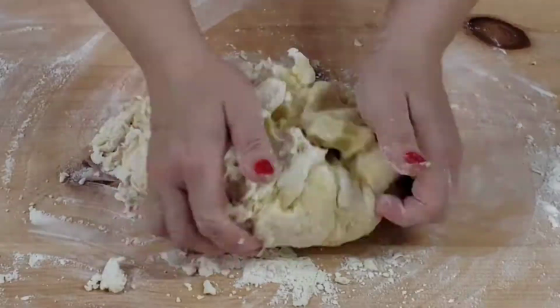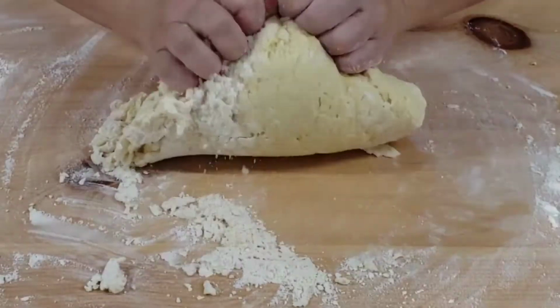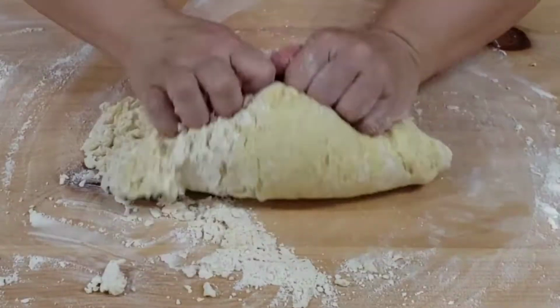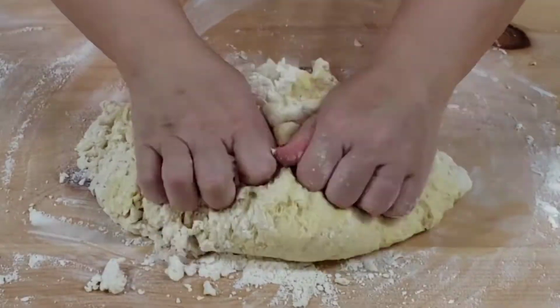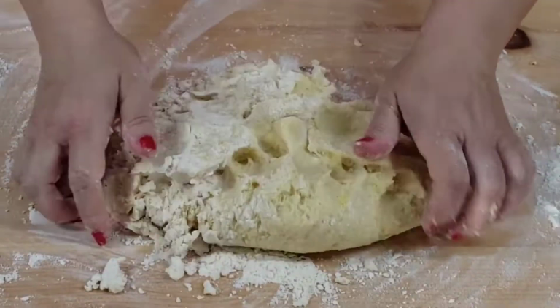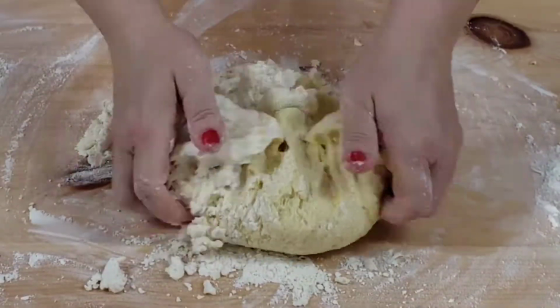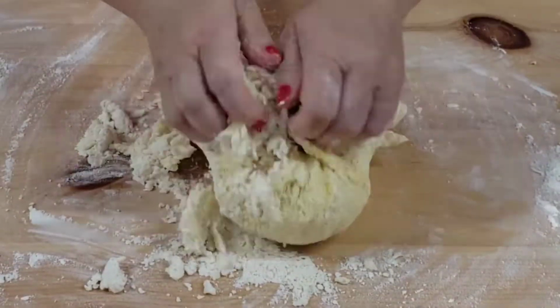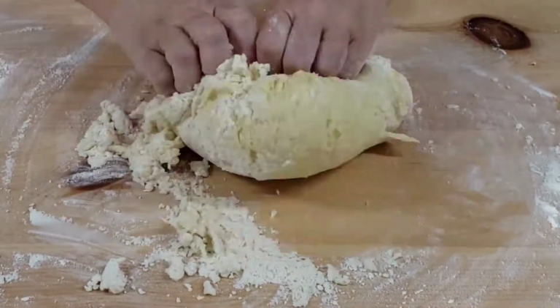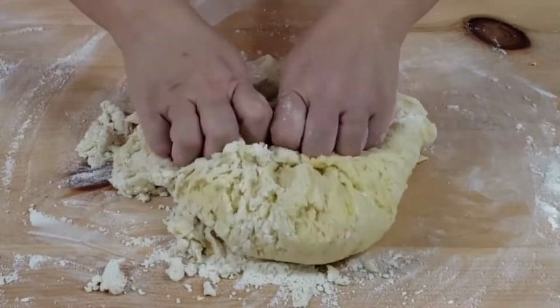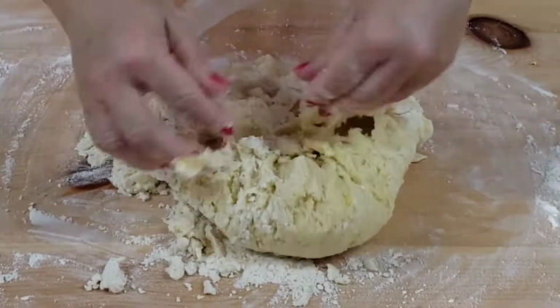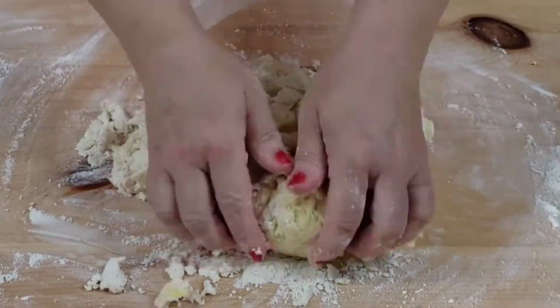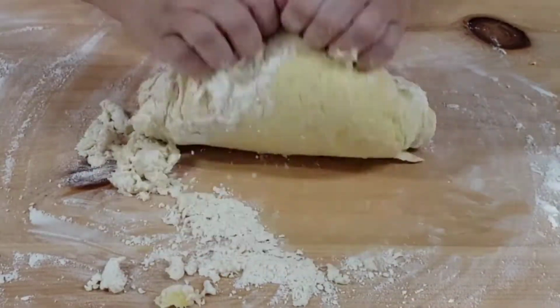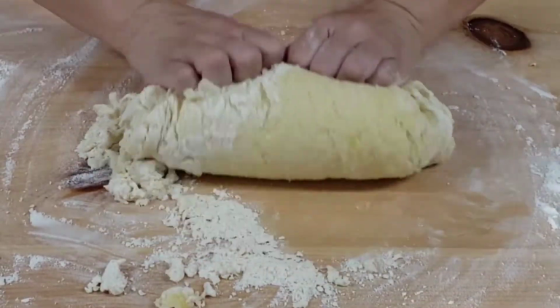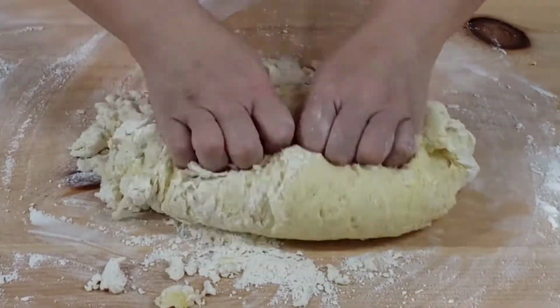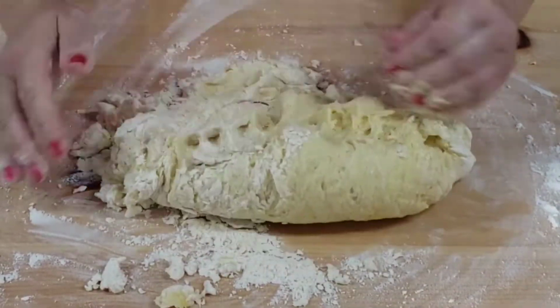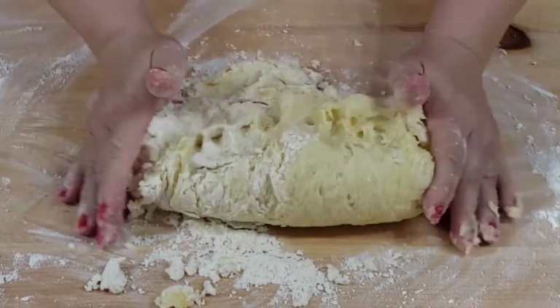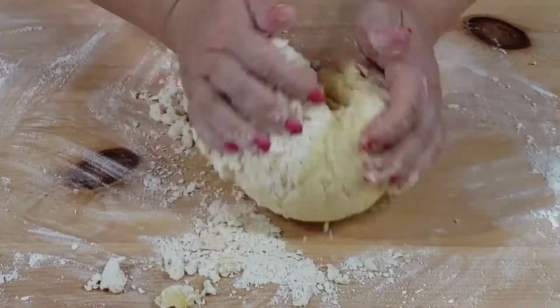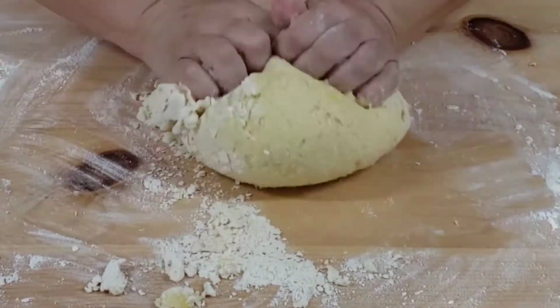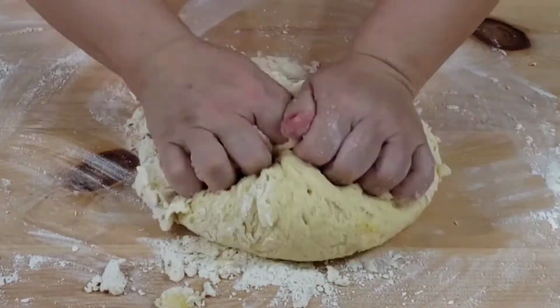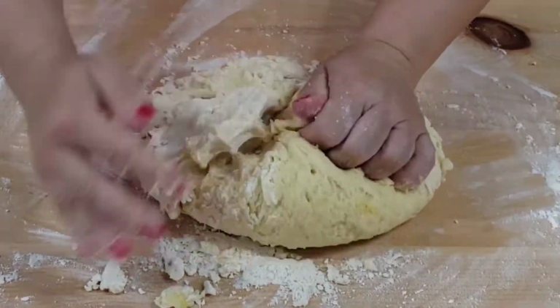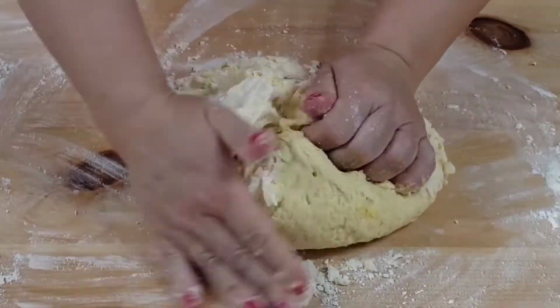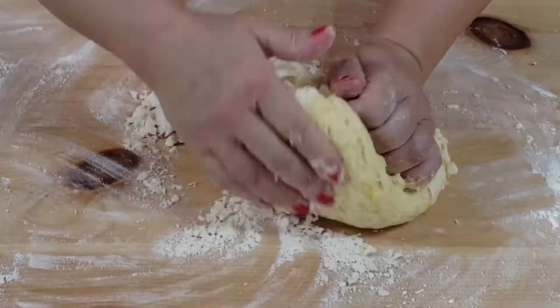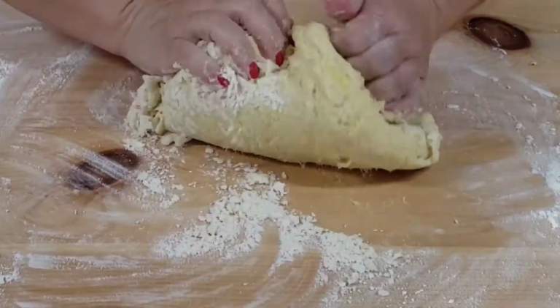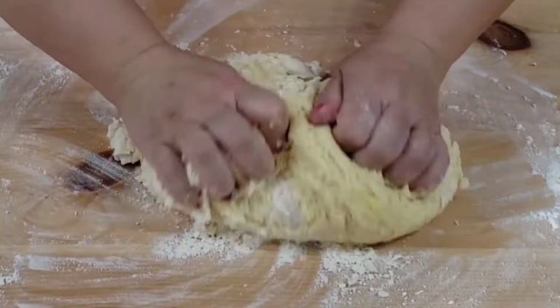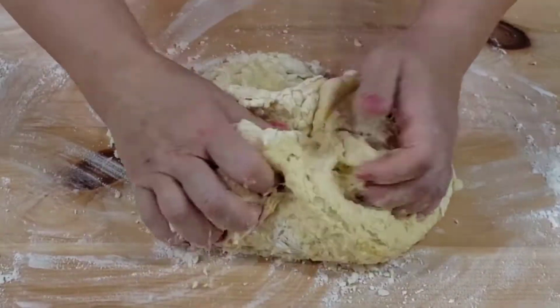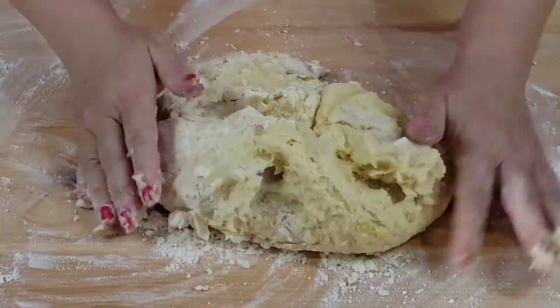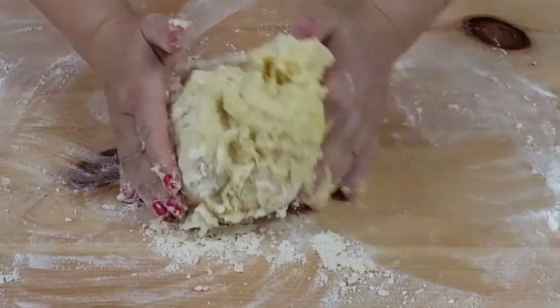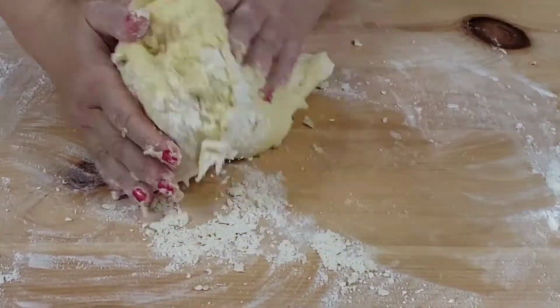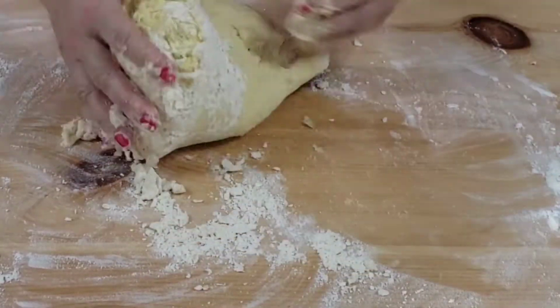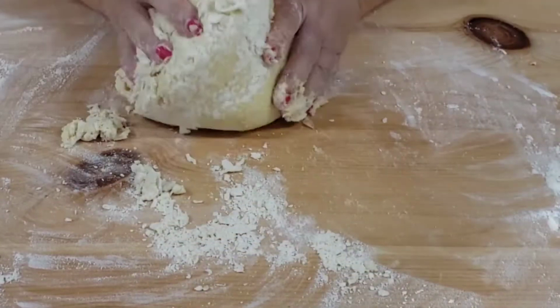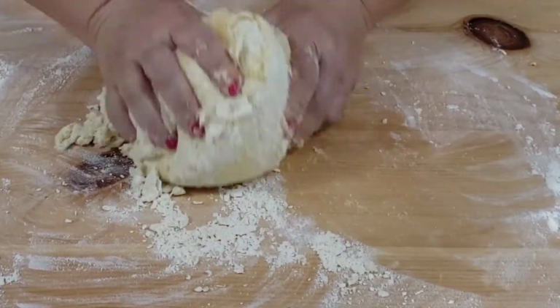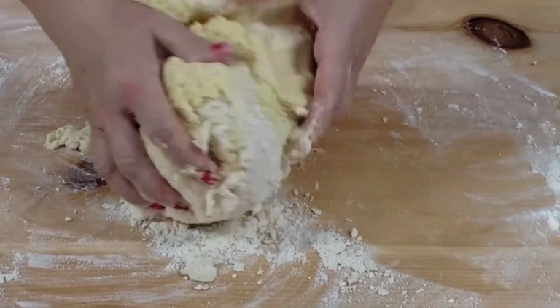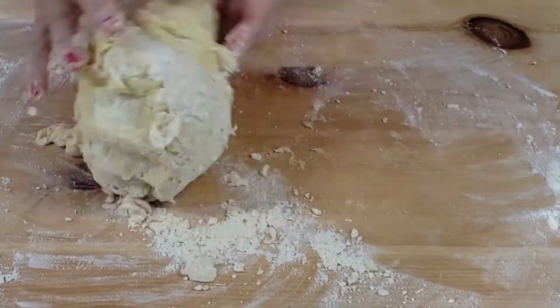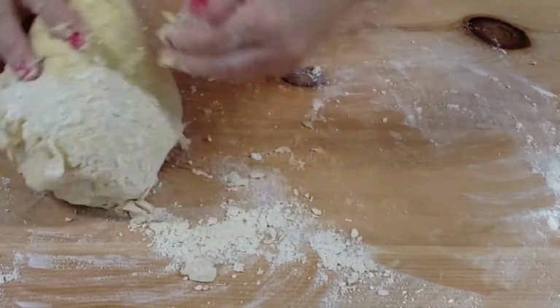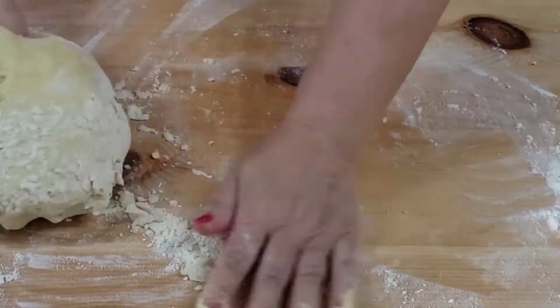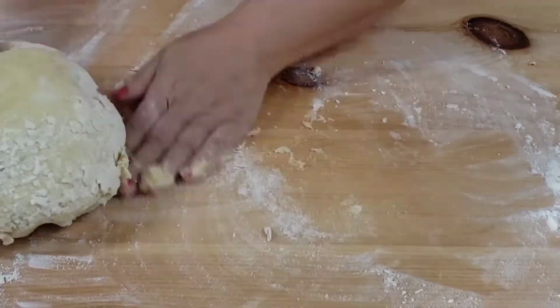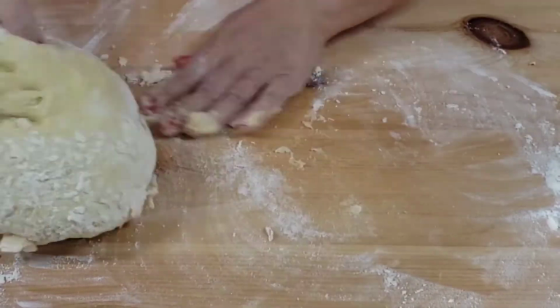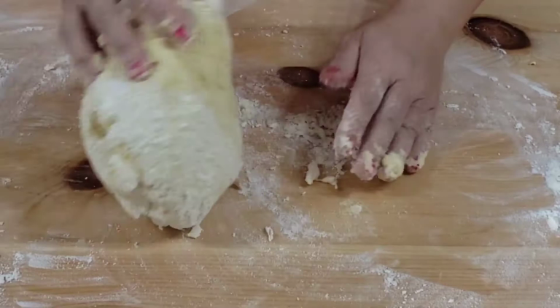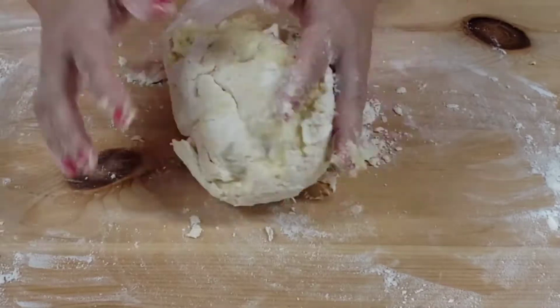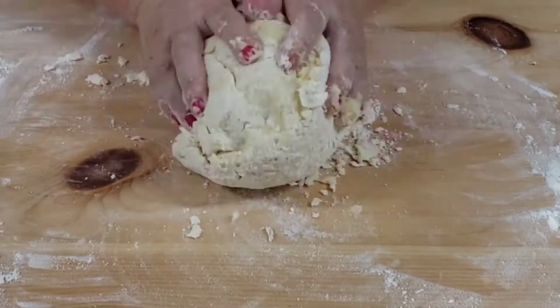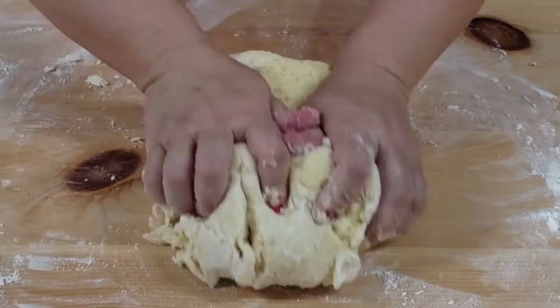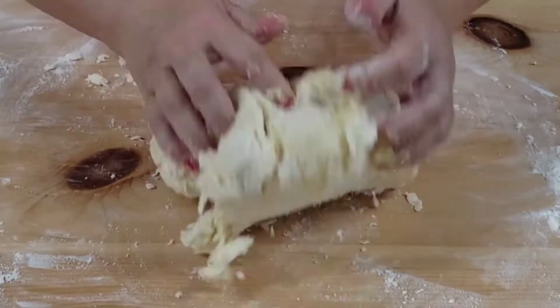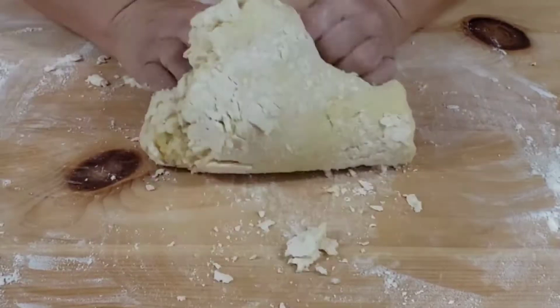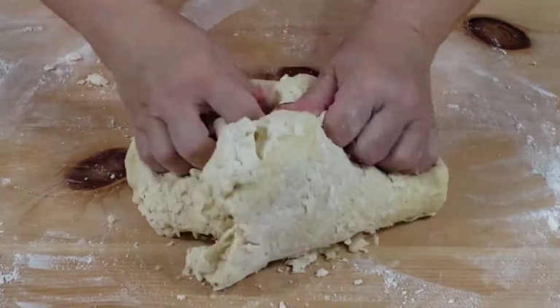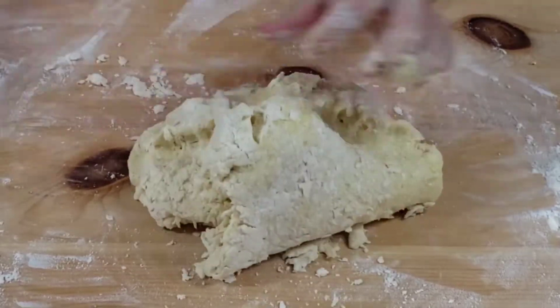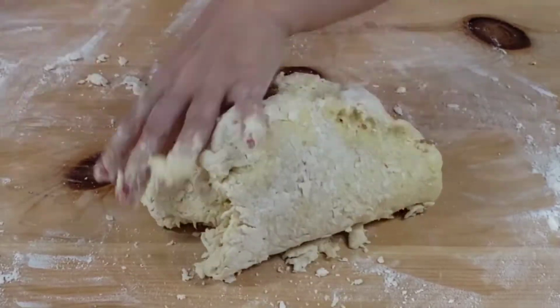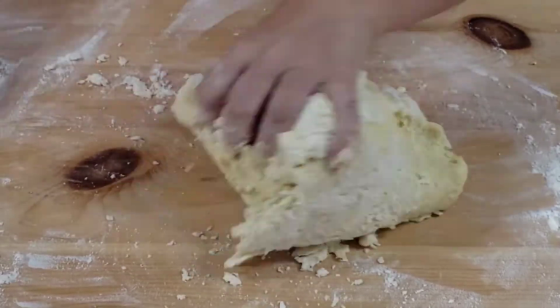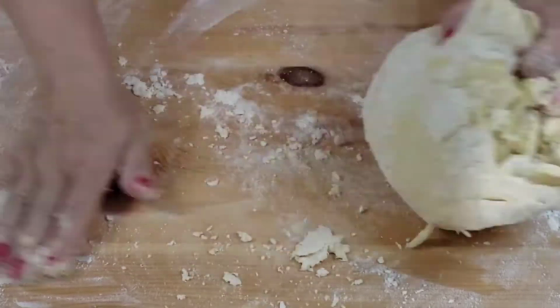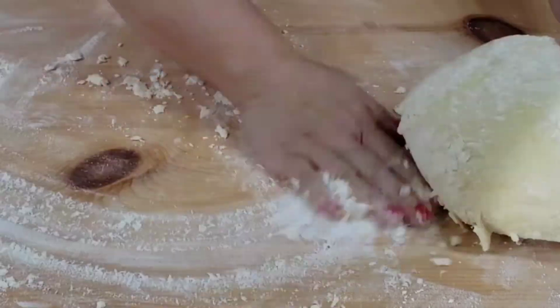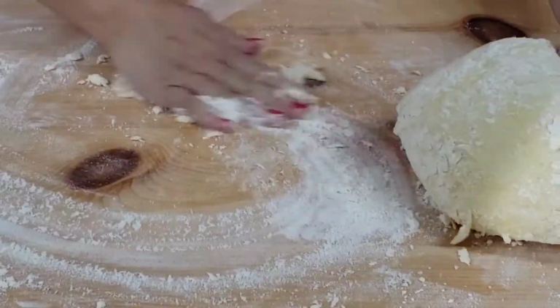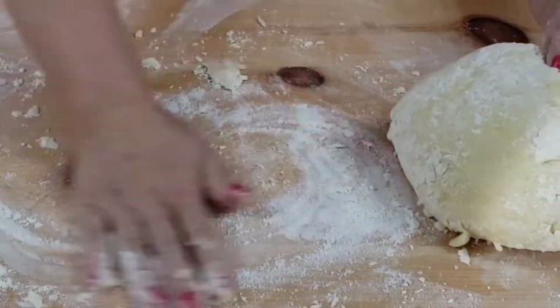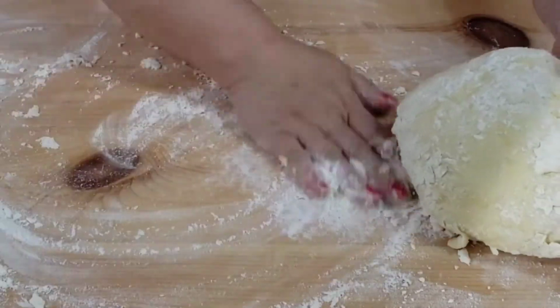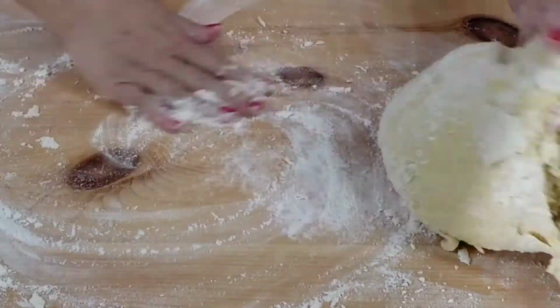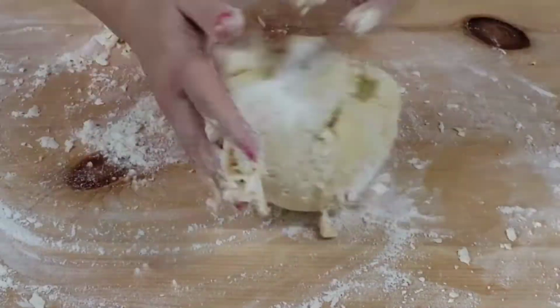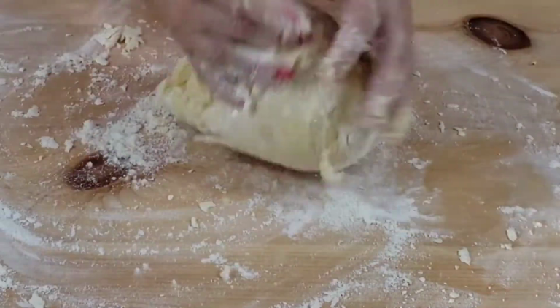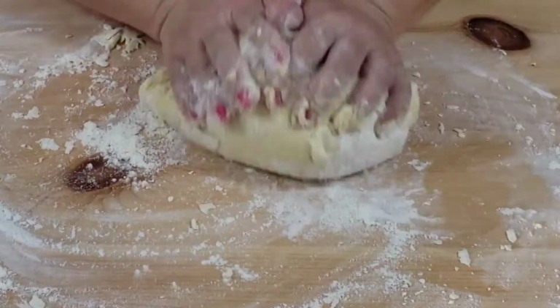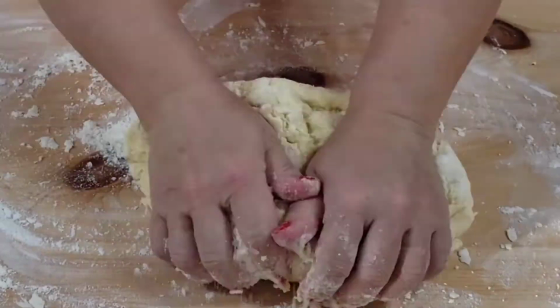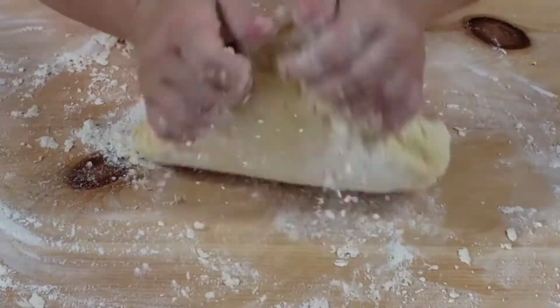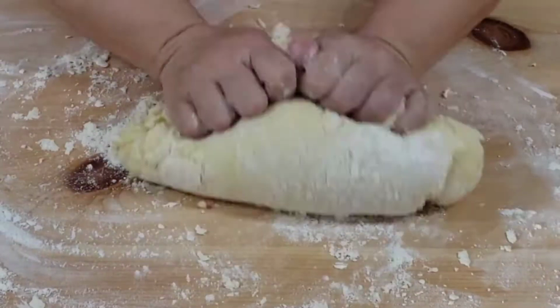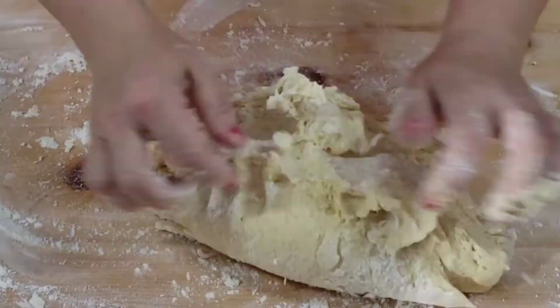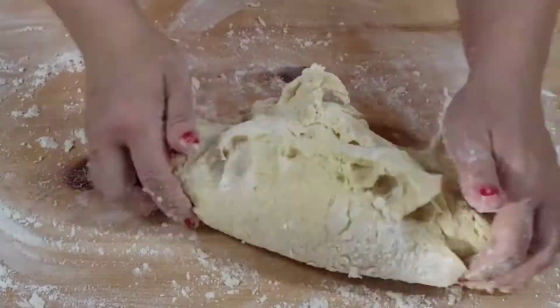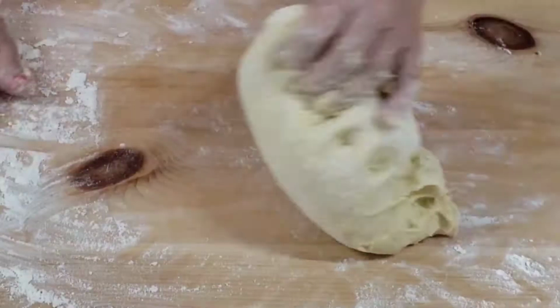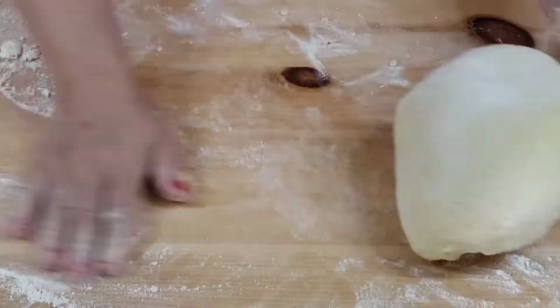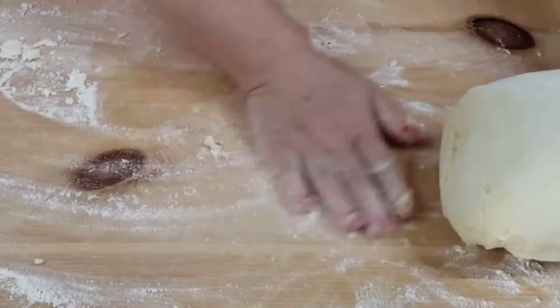You will have a very soft dough. Knead it on a well-floured surface for a couple of minutes, then roll out with a rolling pin.